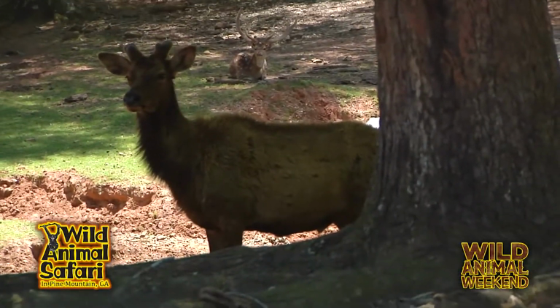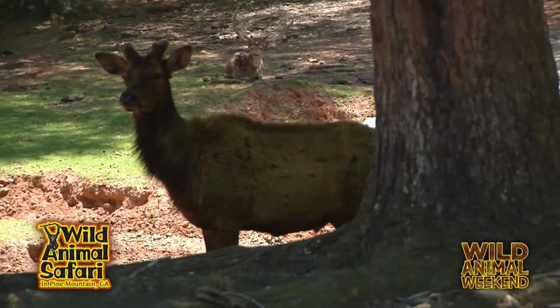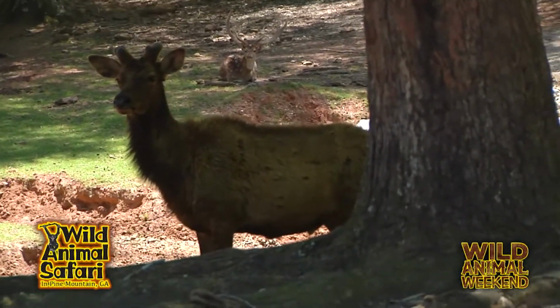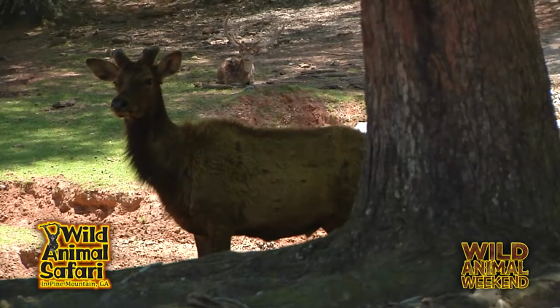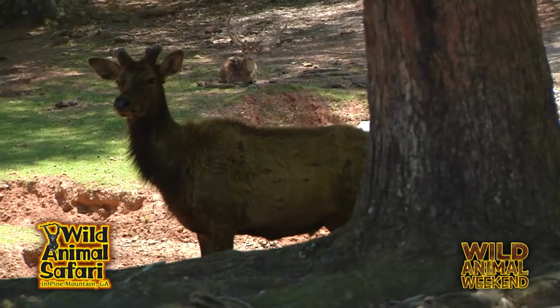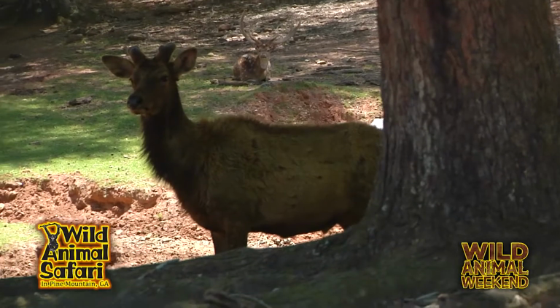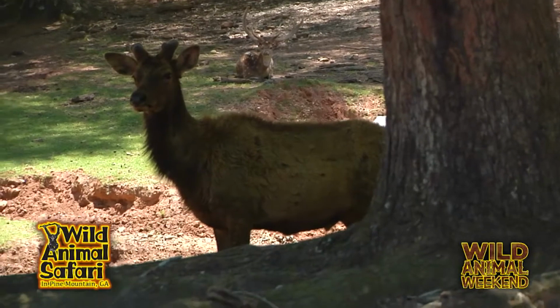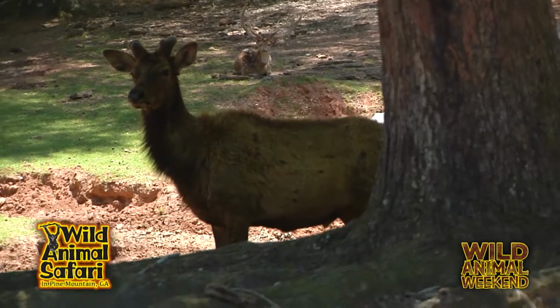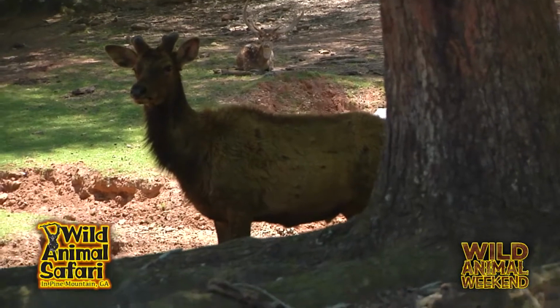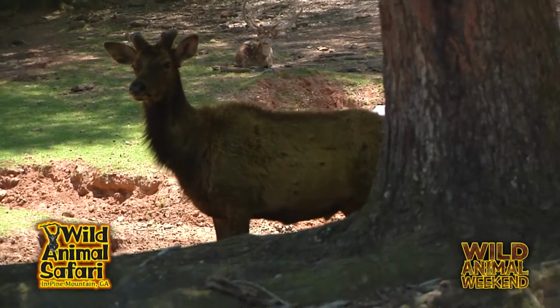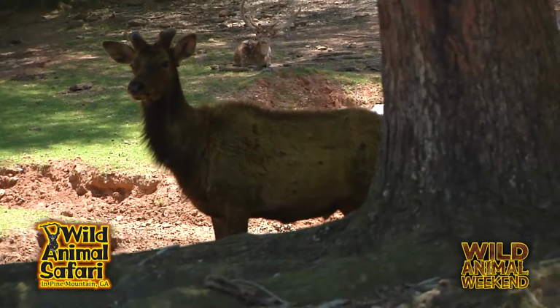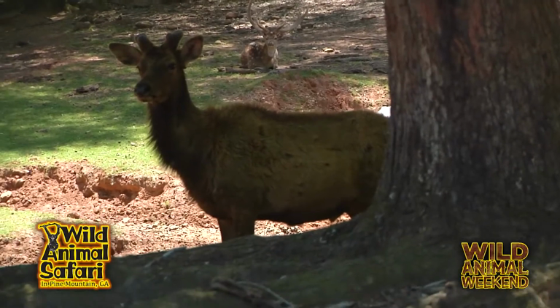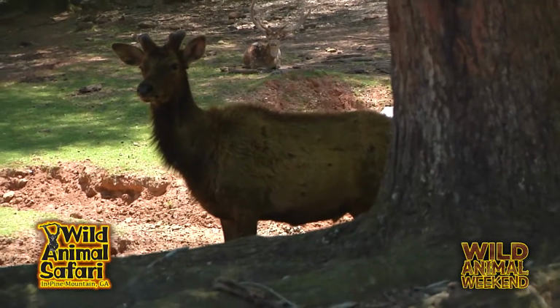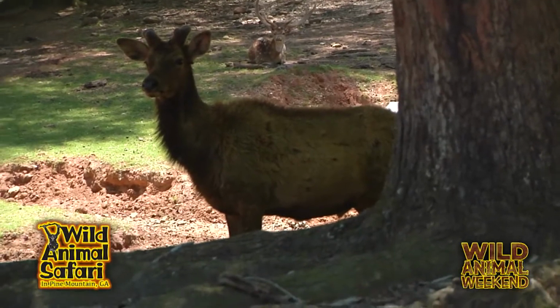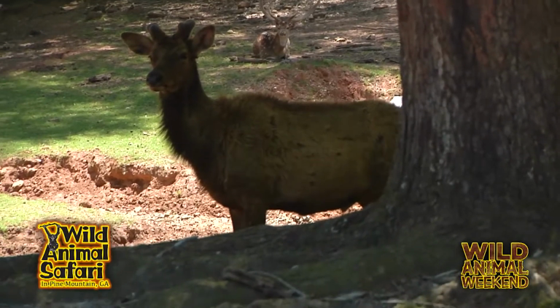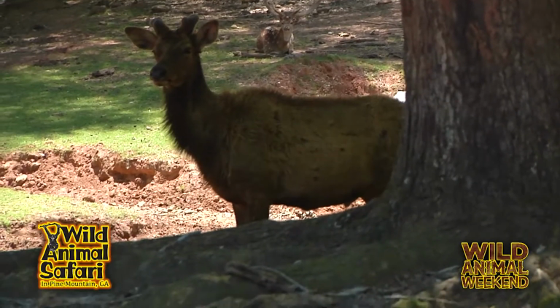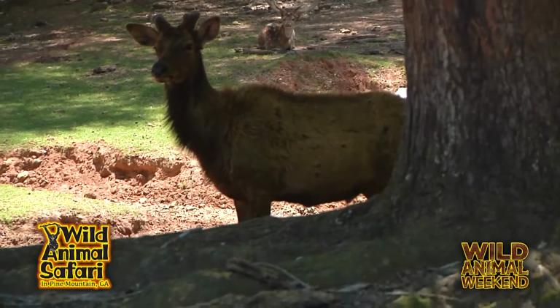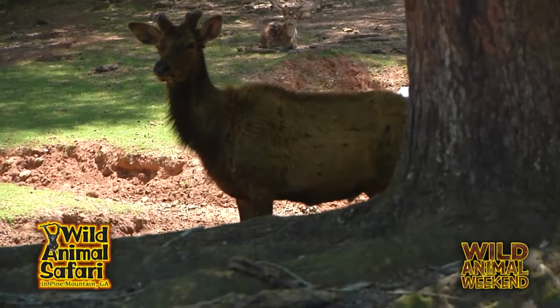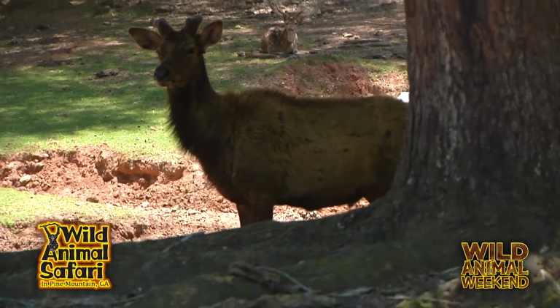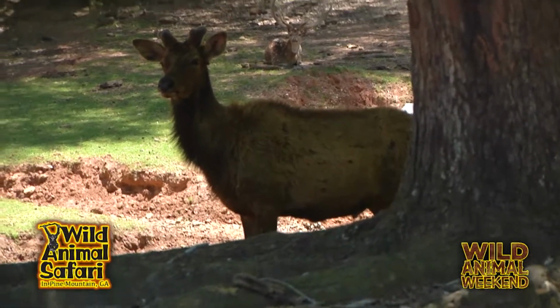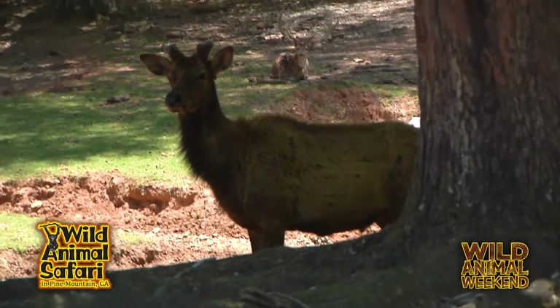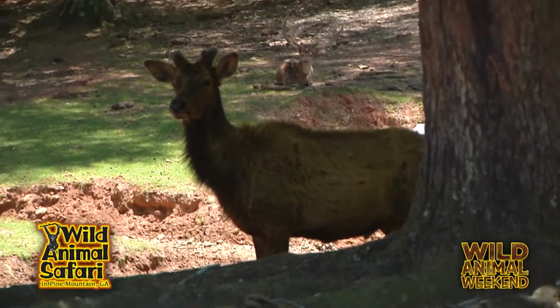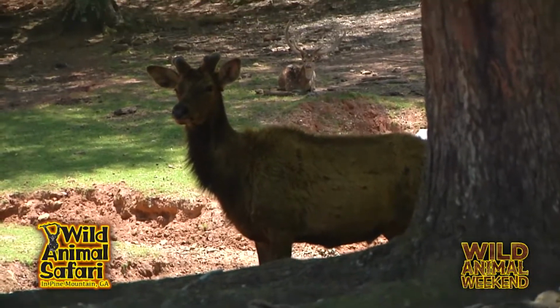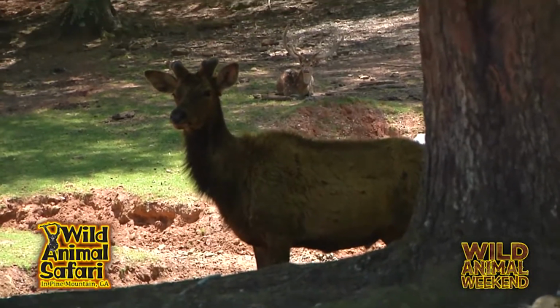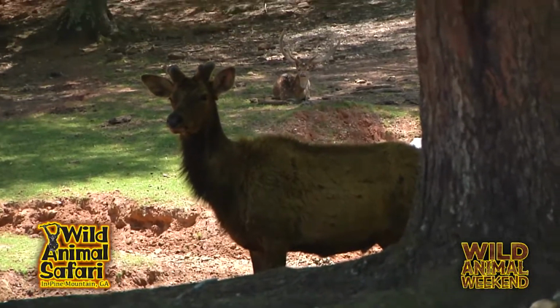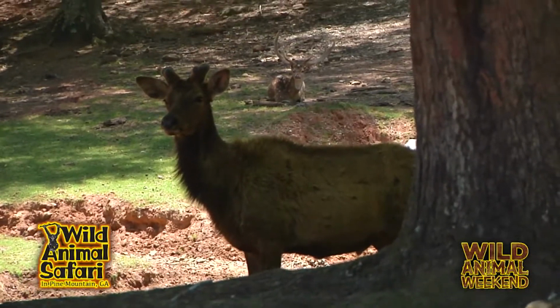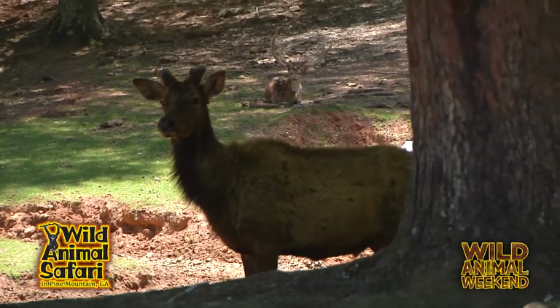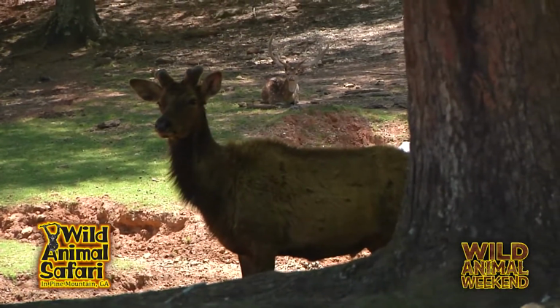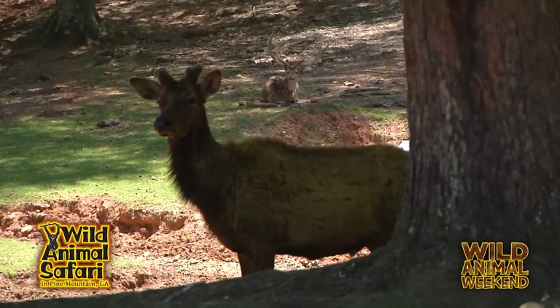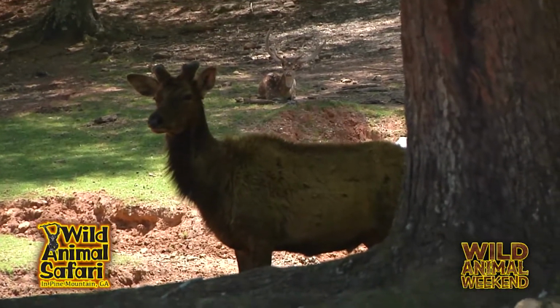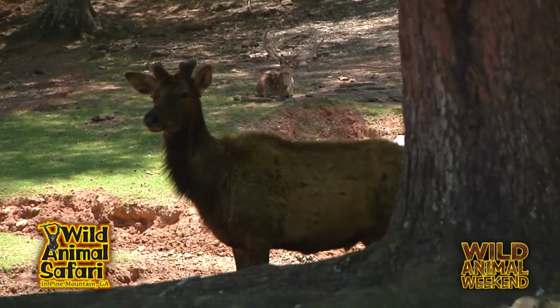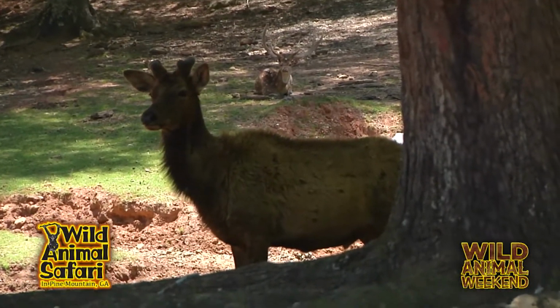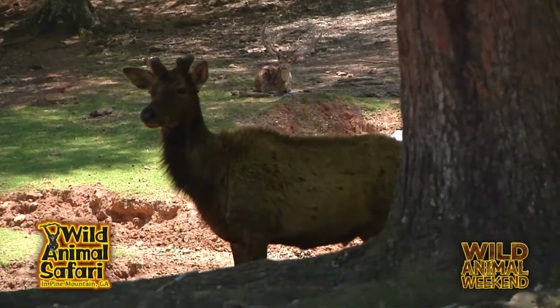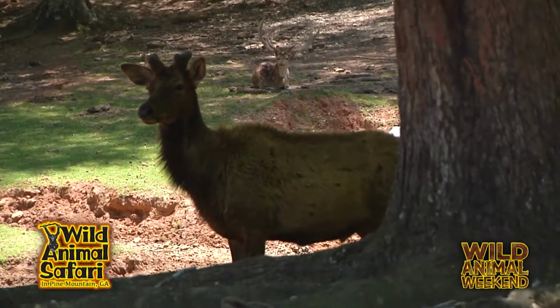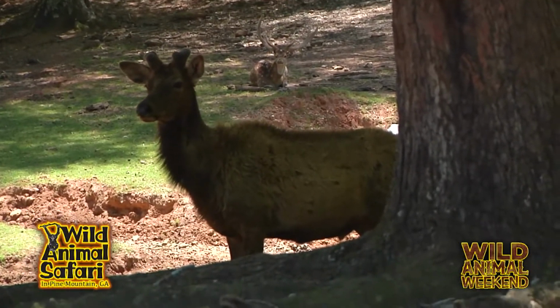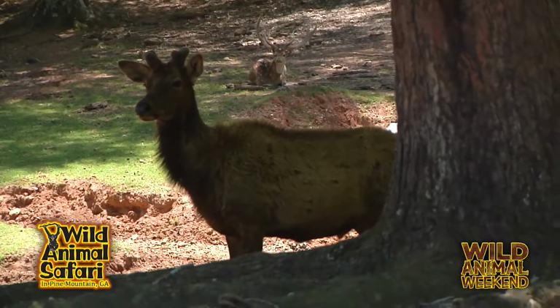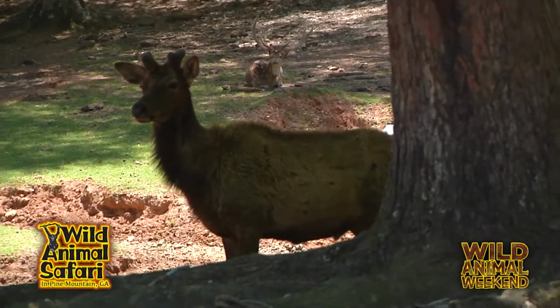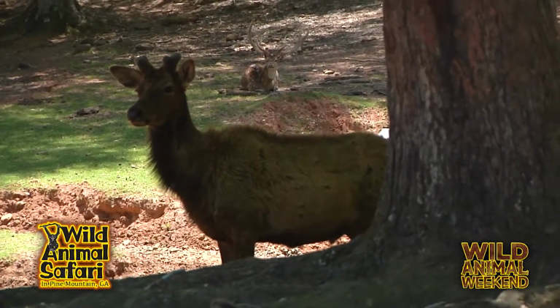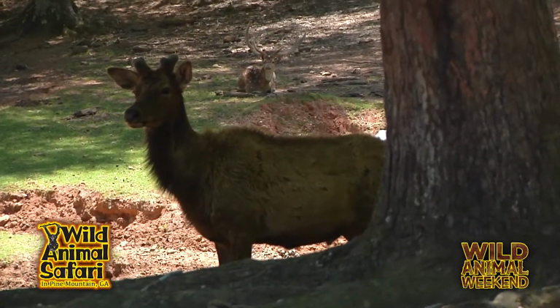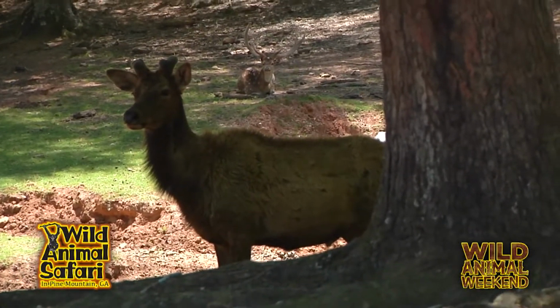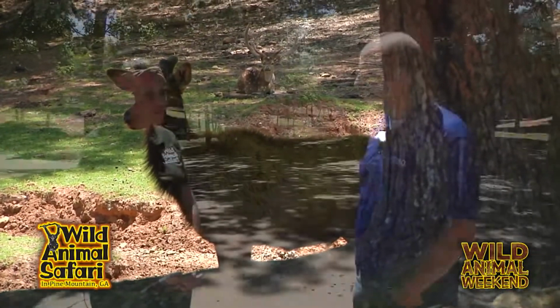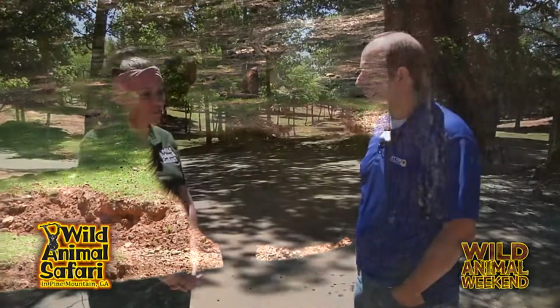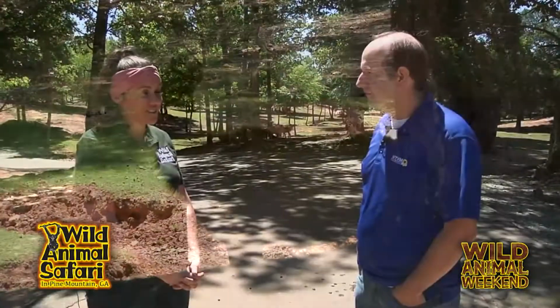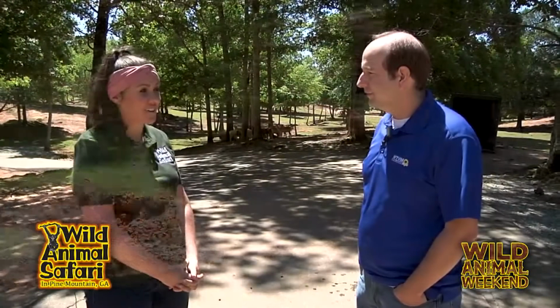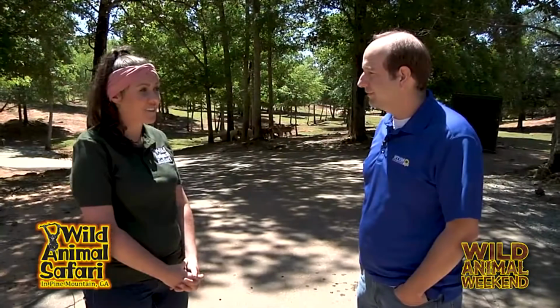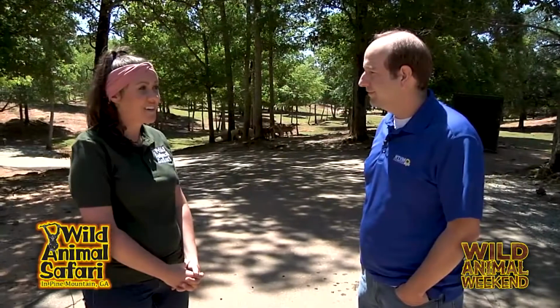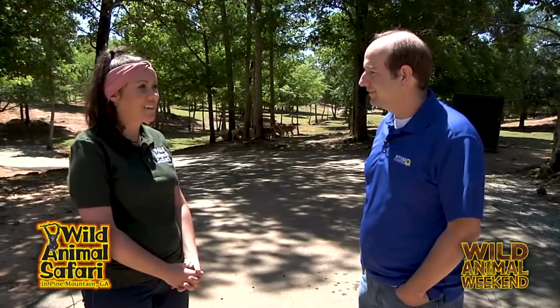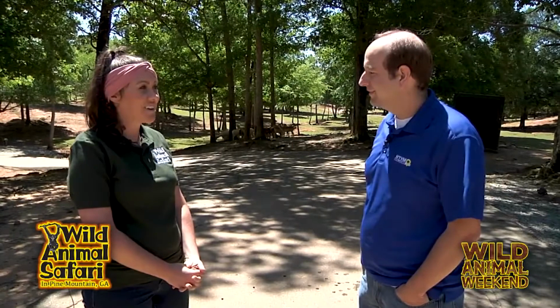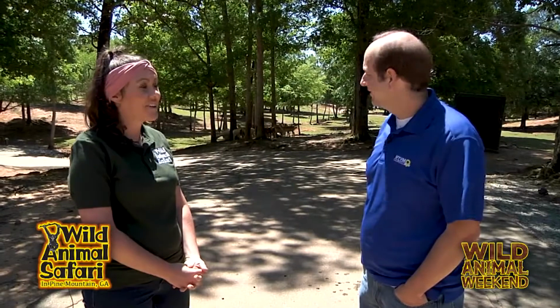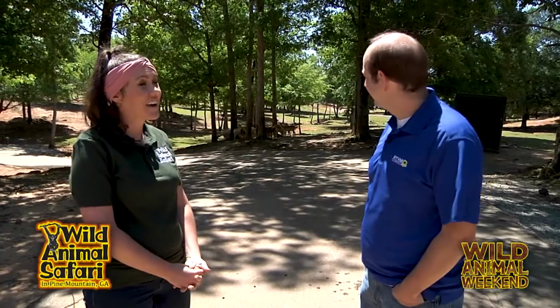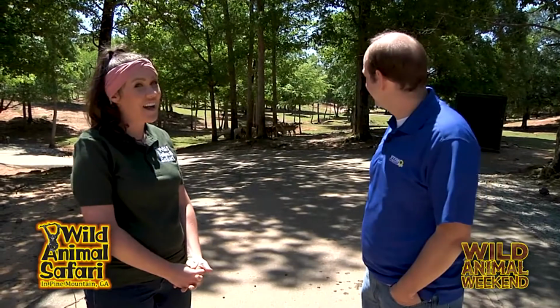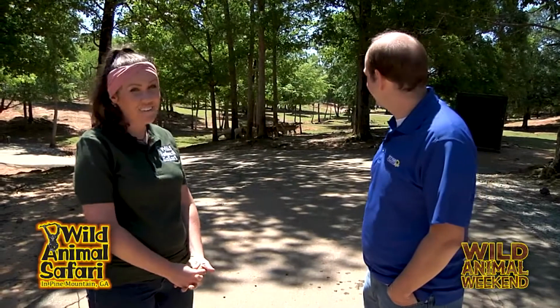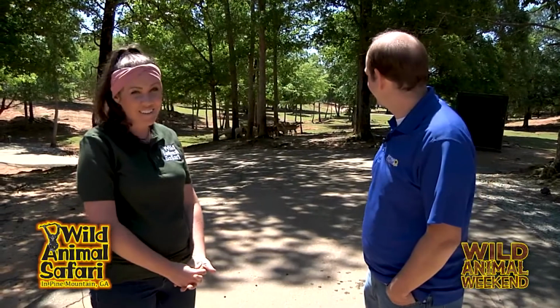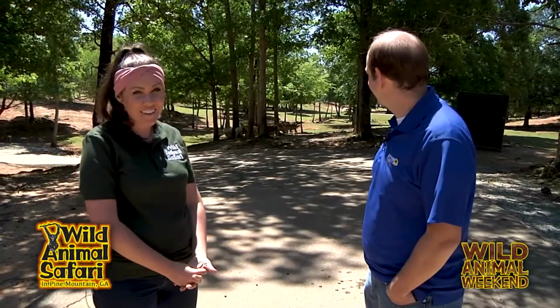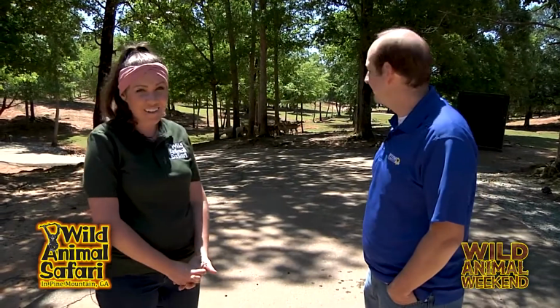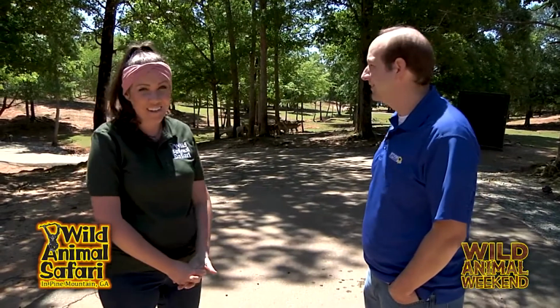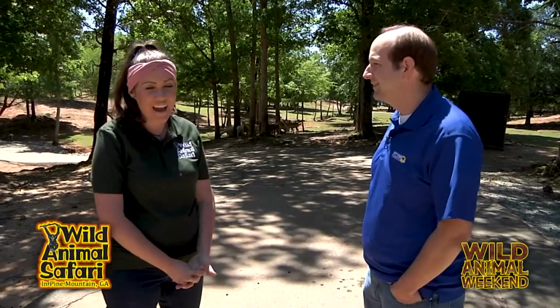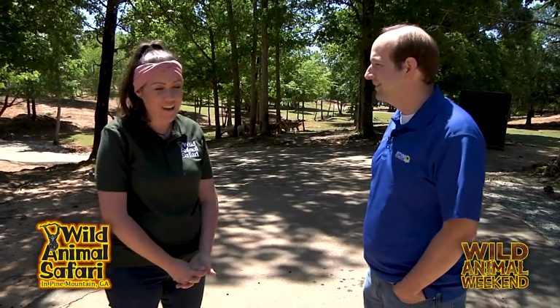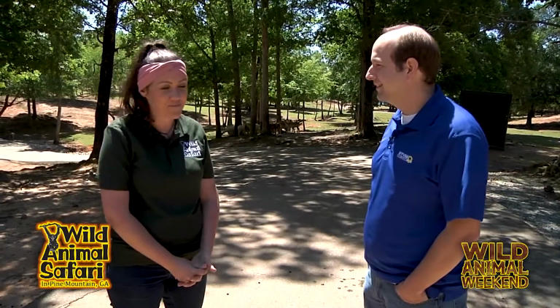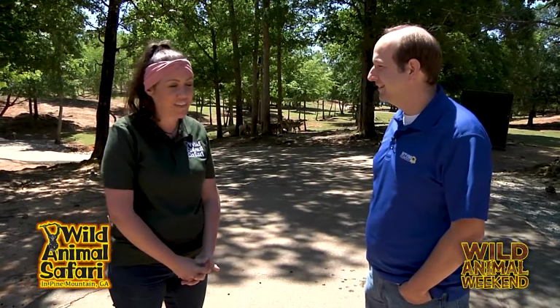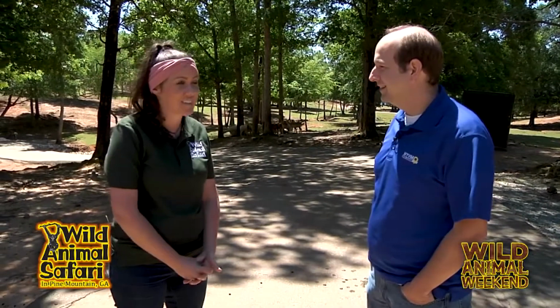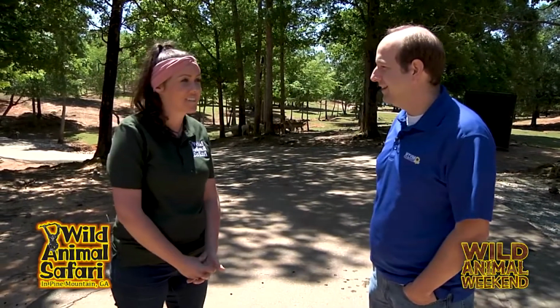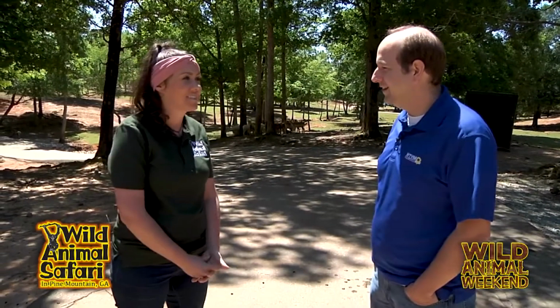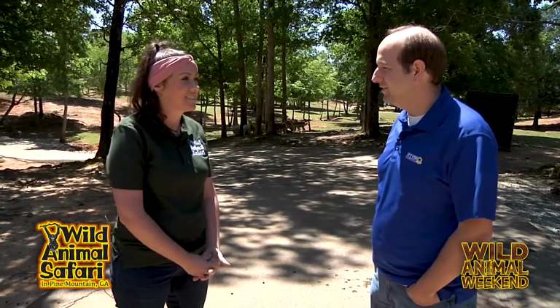They are. They will graze, they will browse, and then they also, of course, get food from the visitors. They are very healthy and happy.